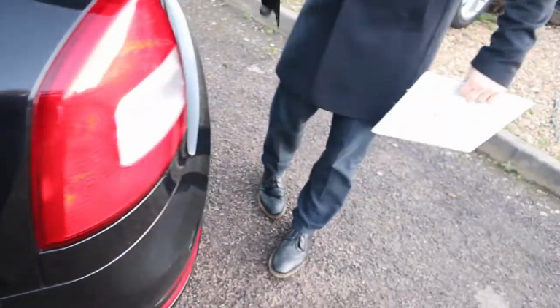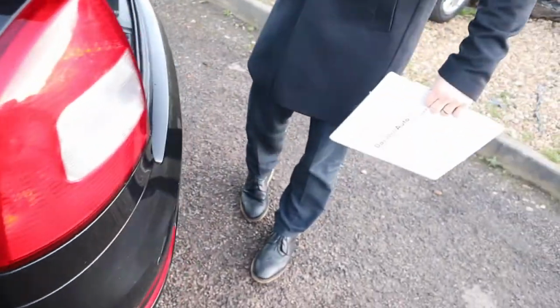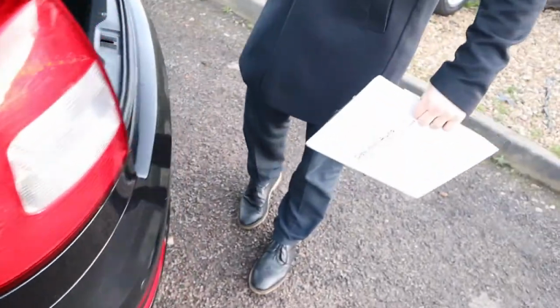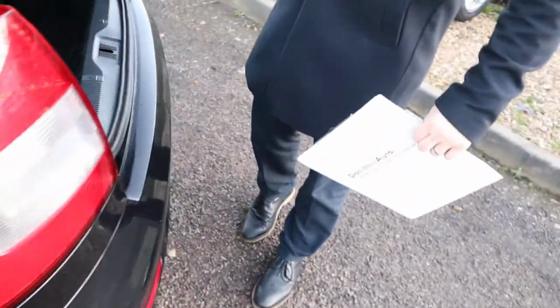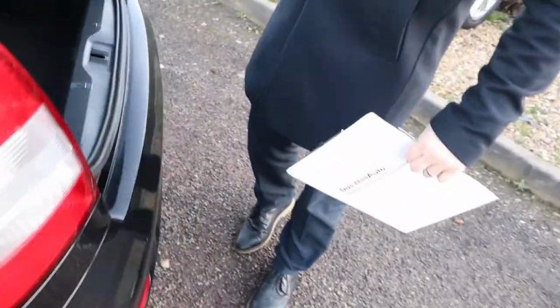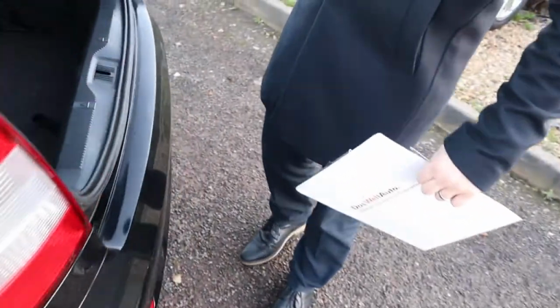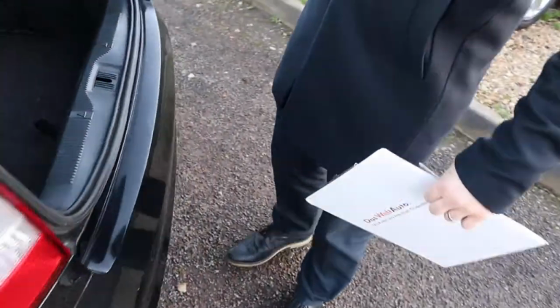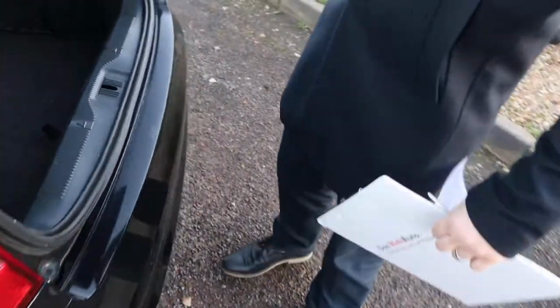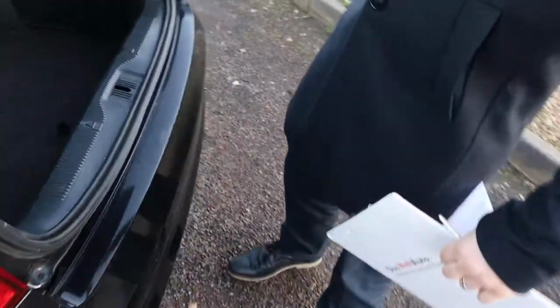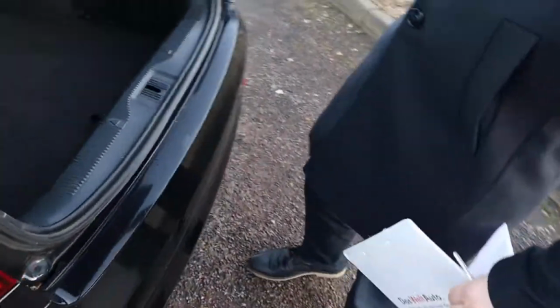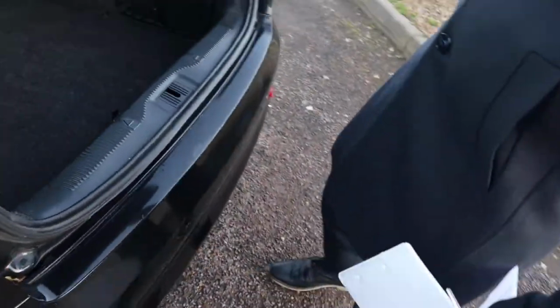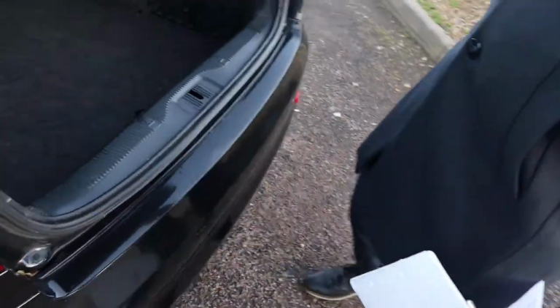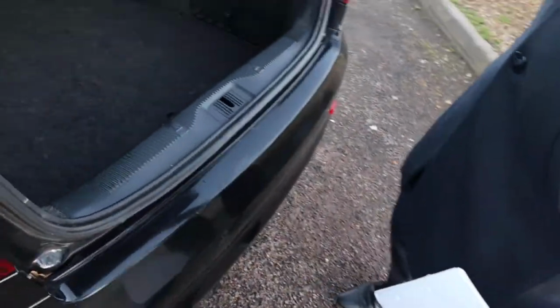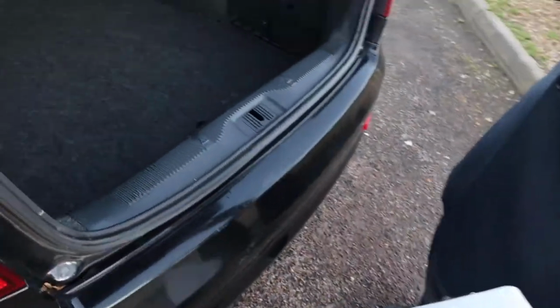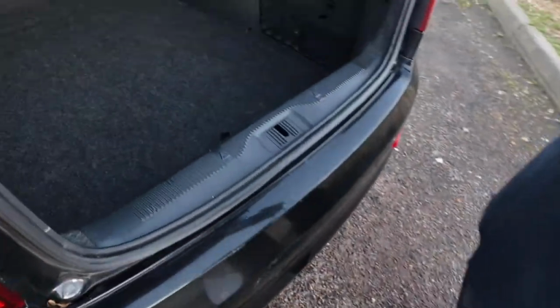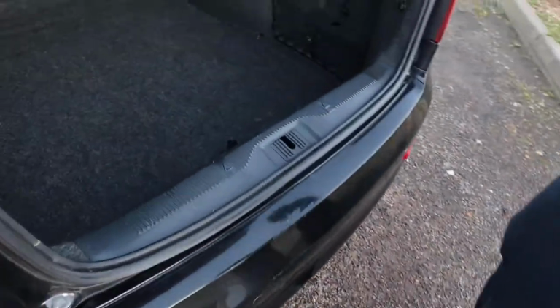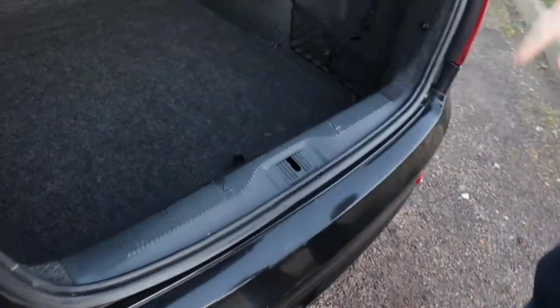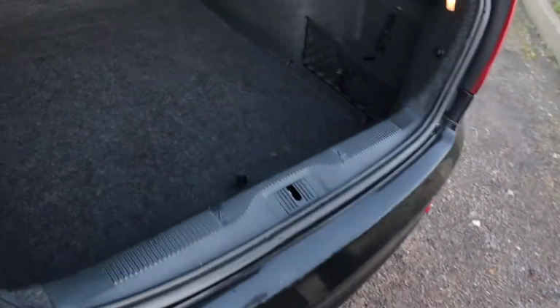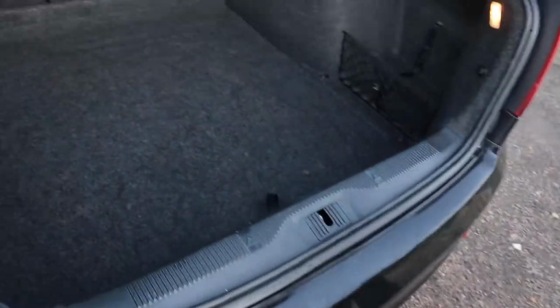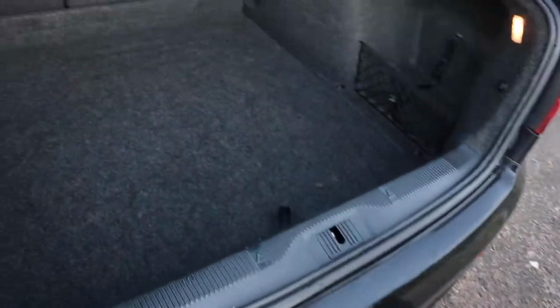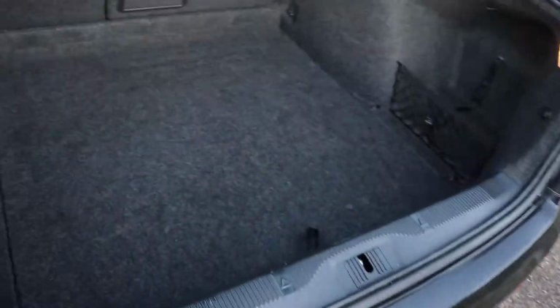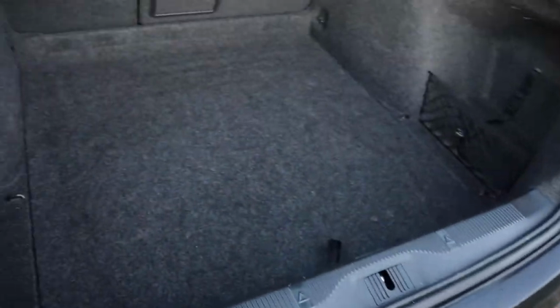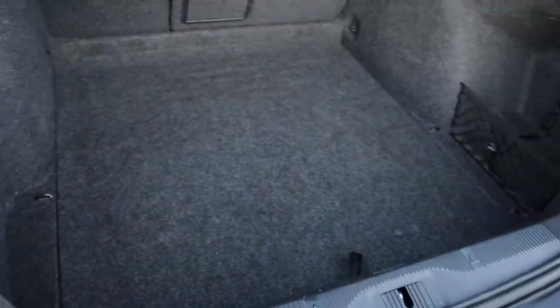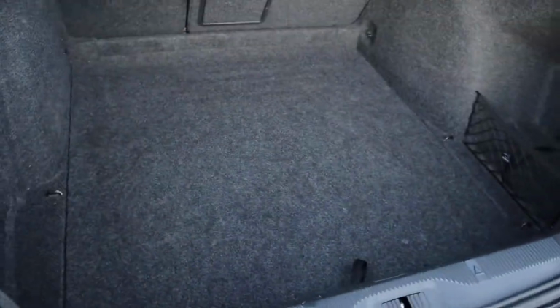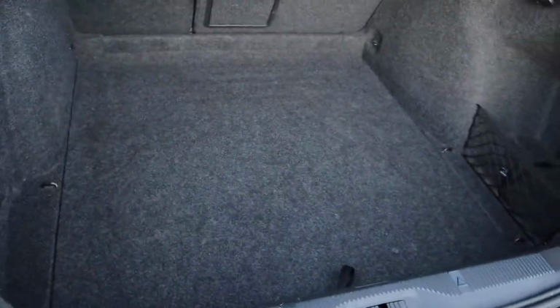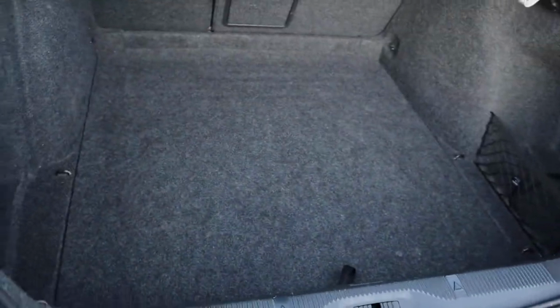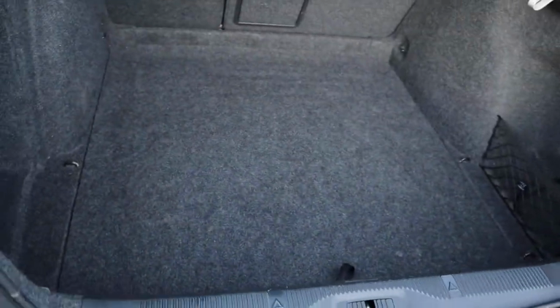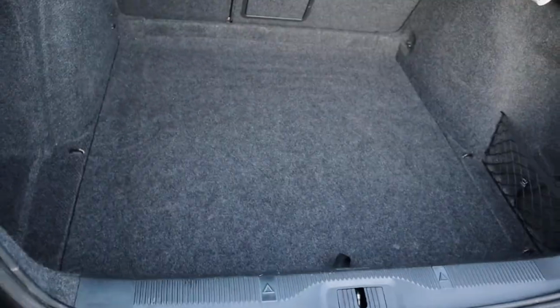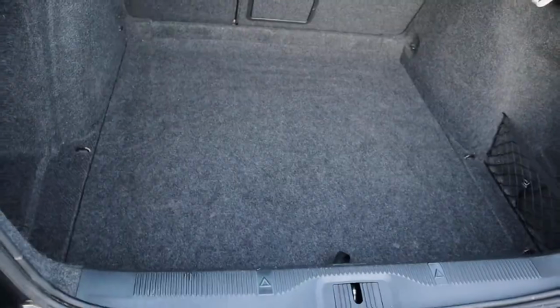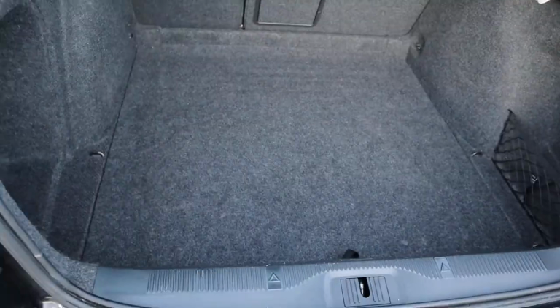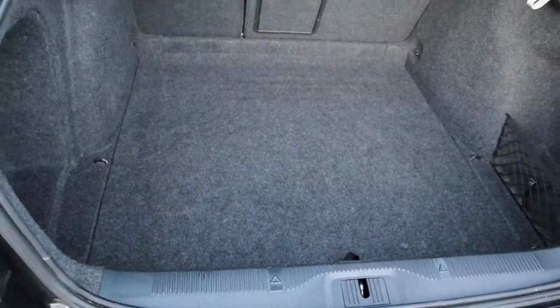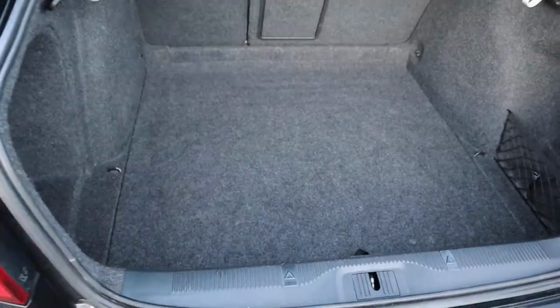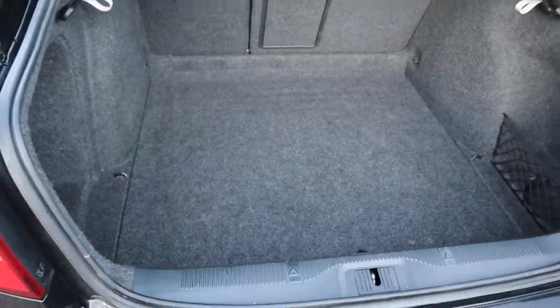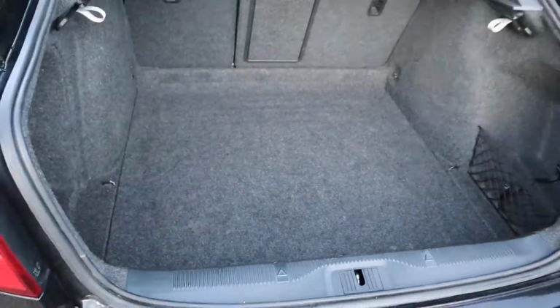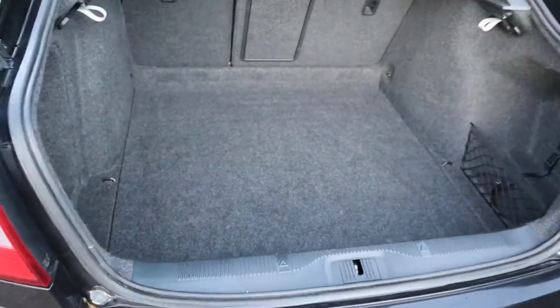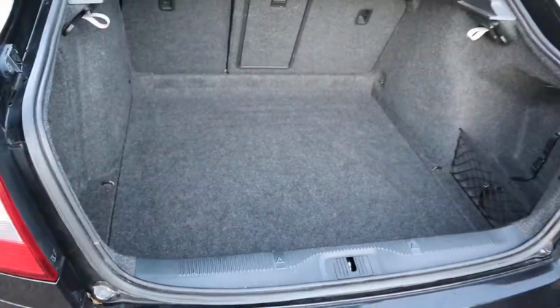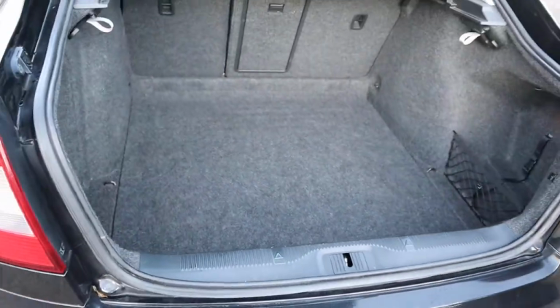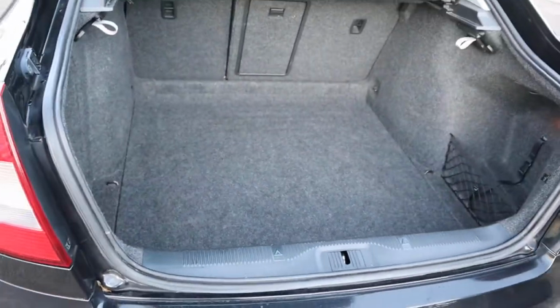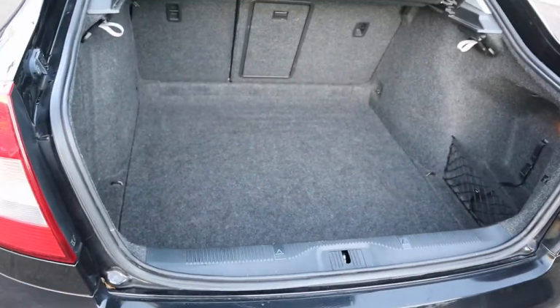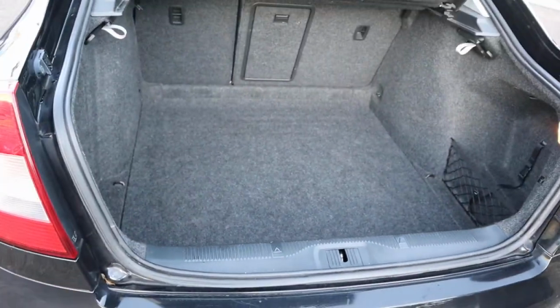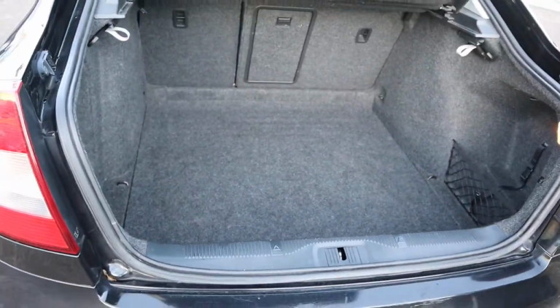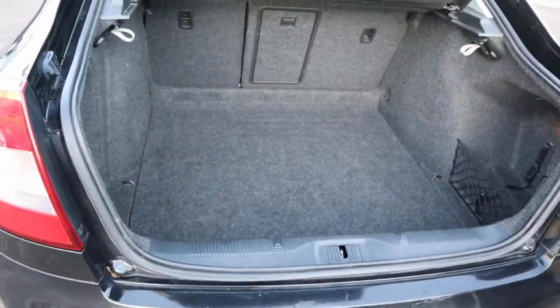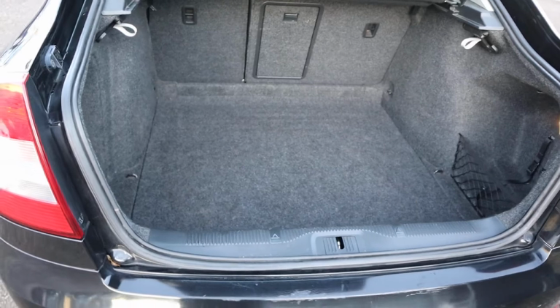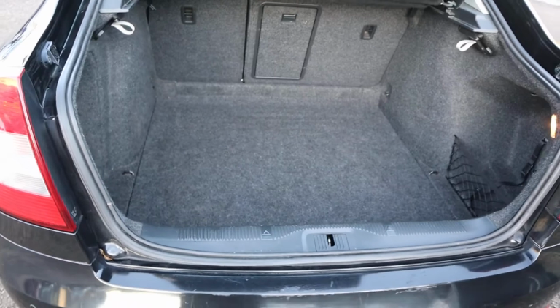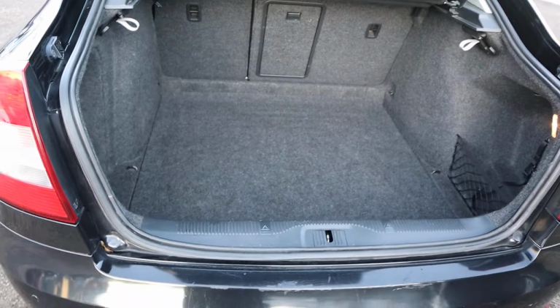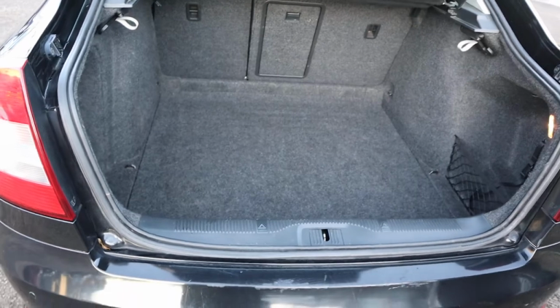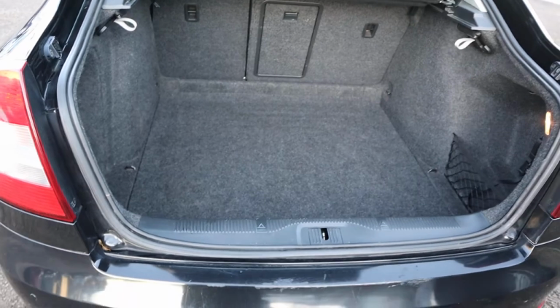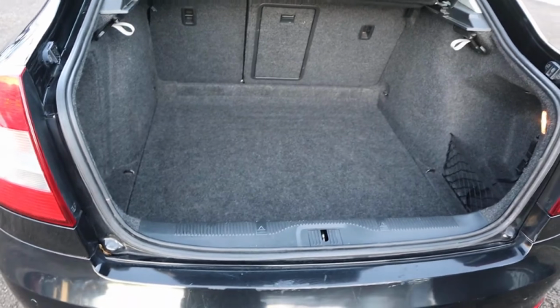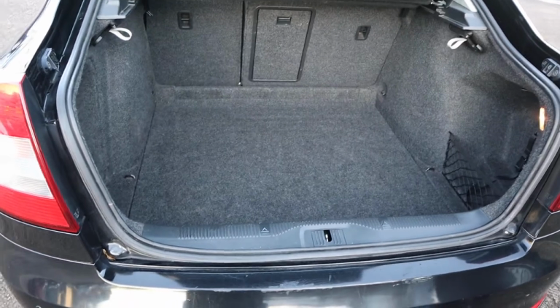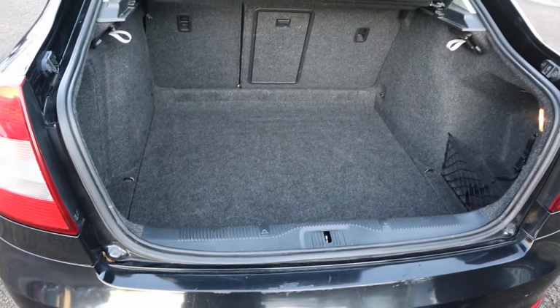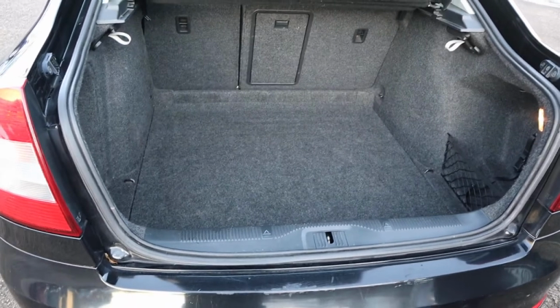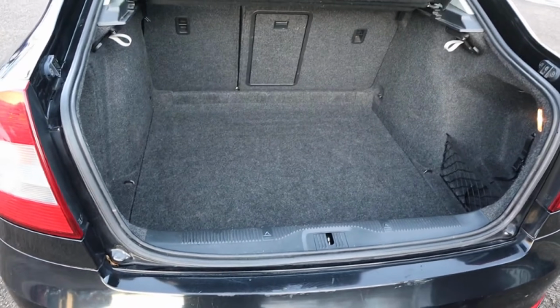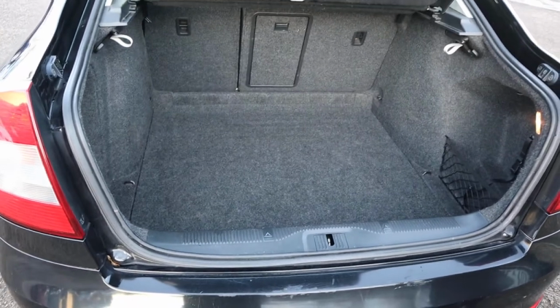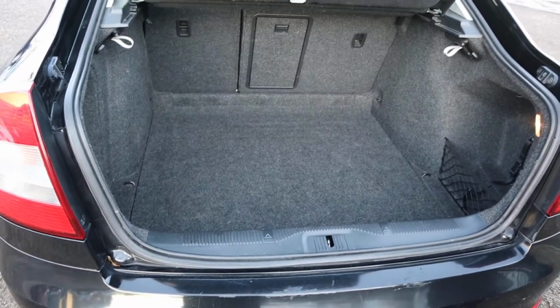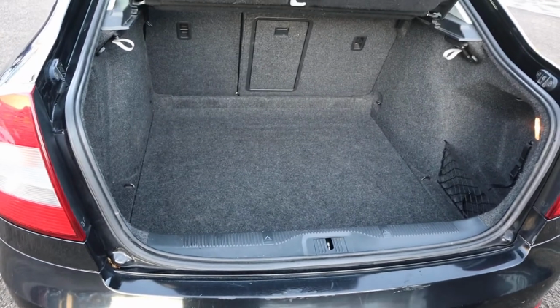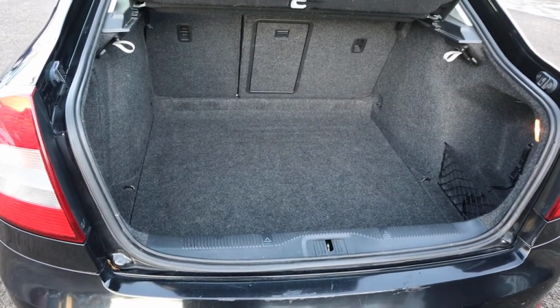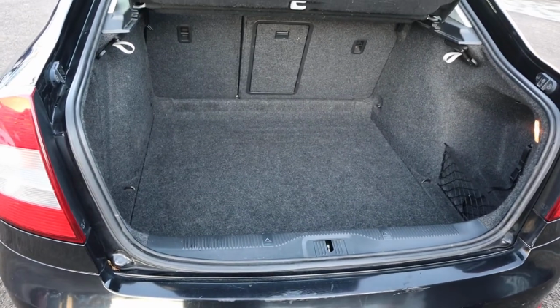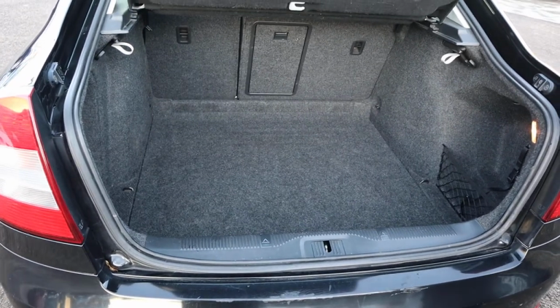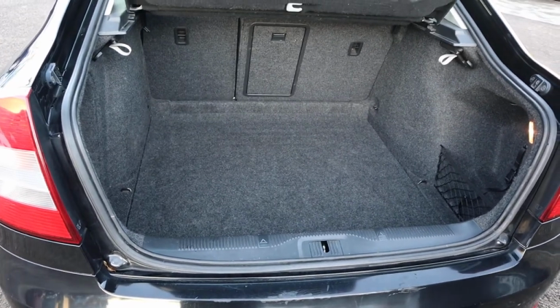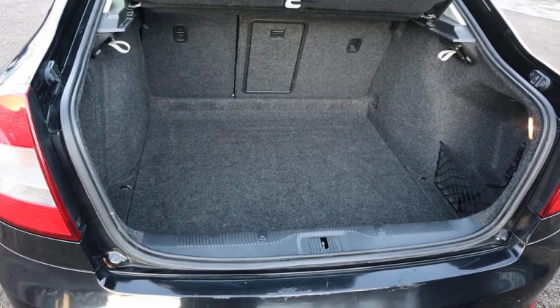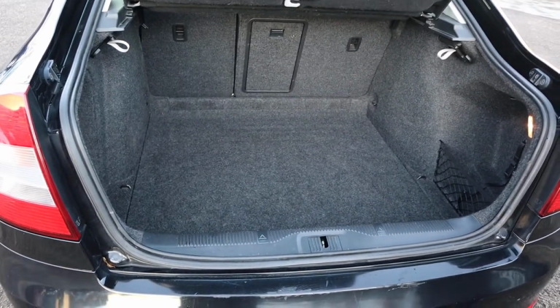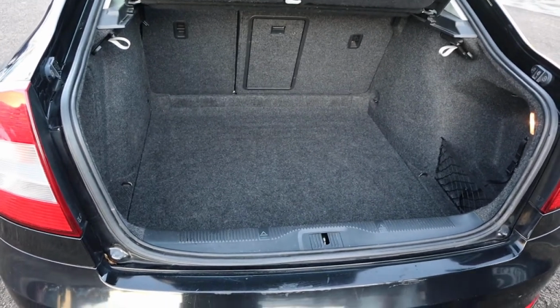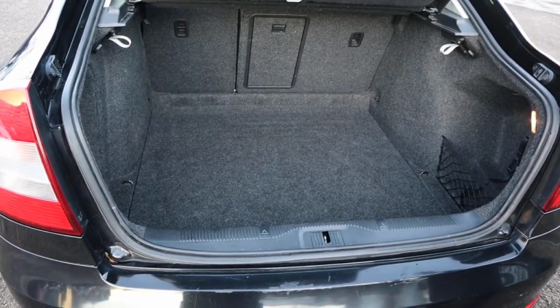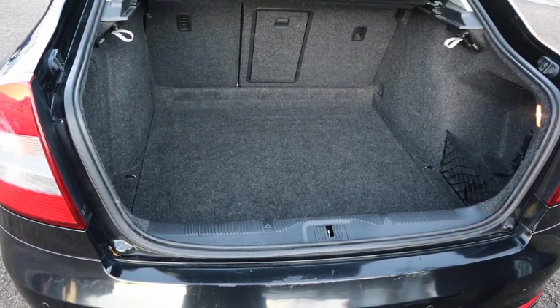Then the back of the car — plenty of space in there, and a parcel shelf as well.